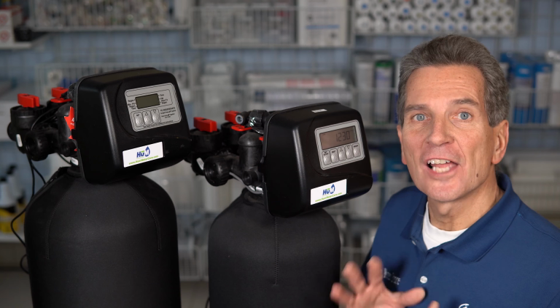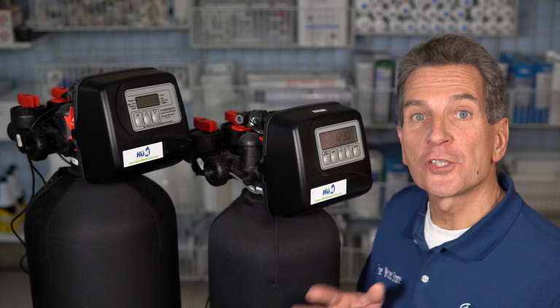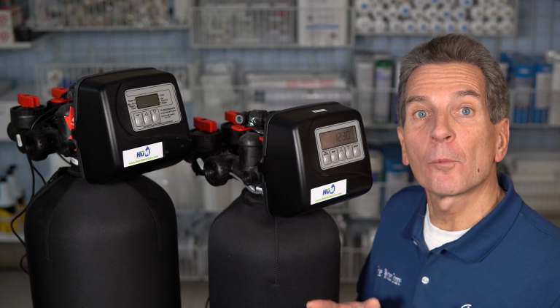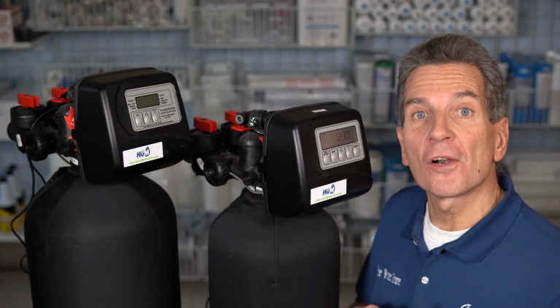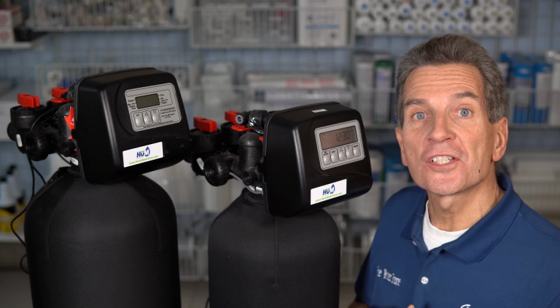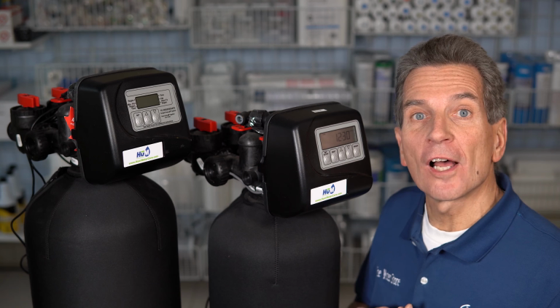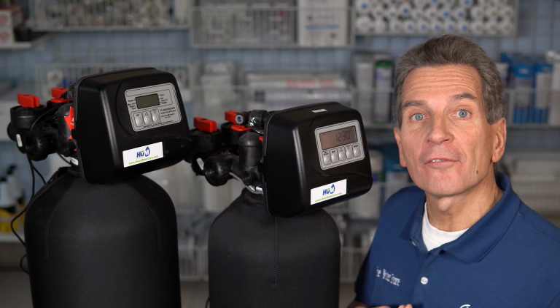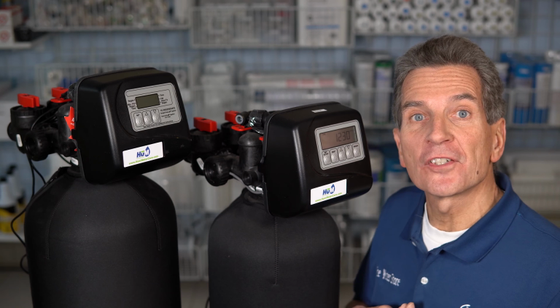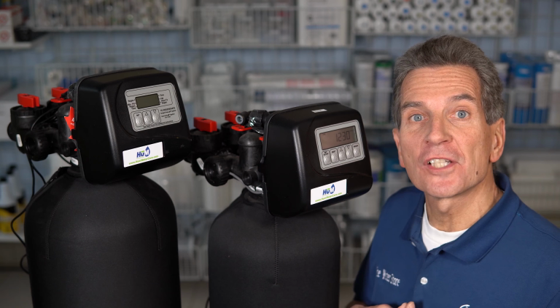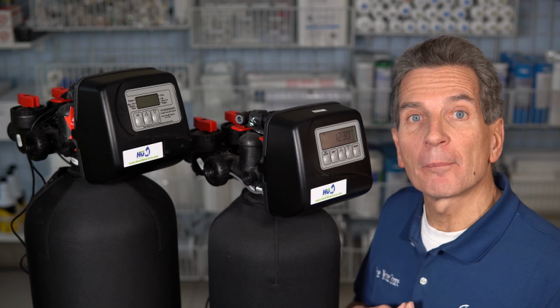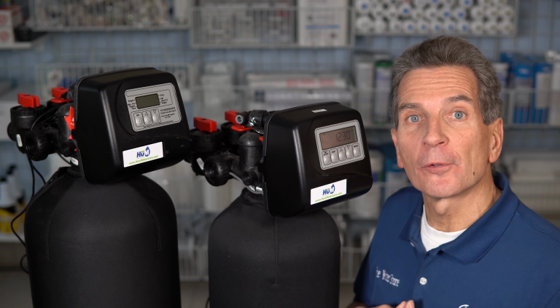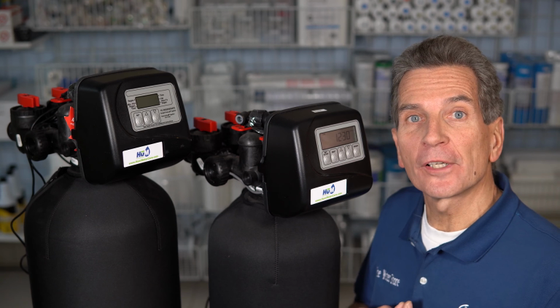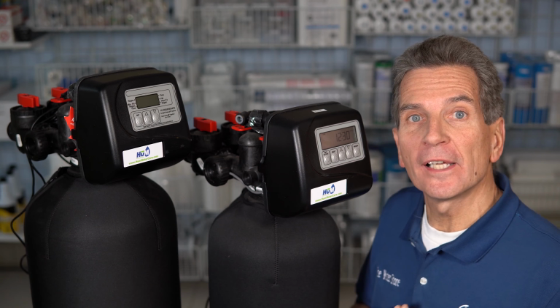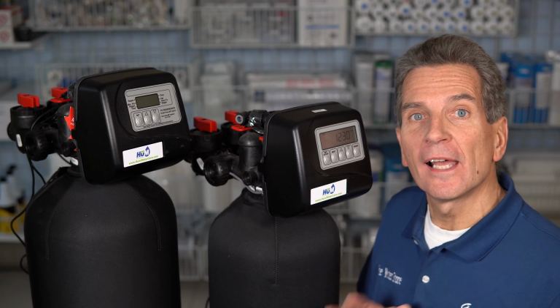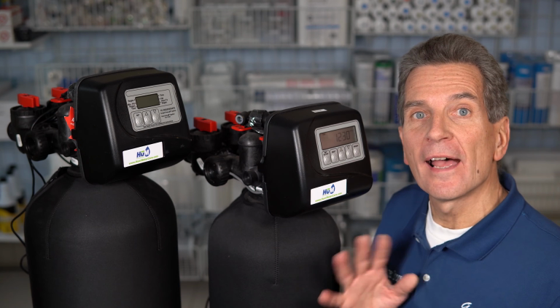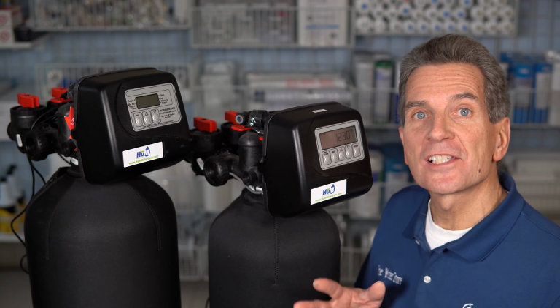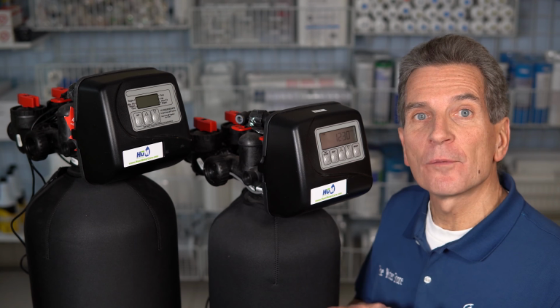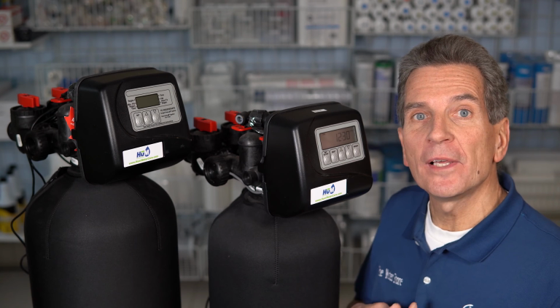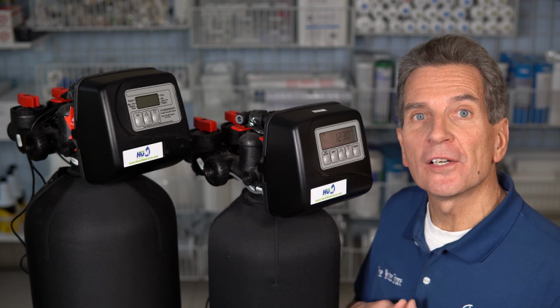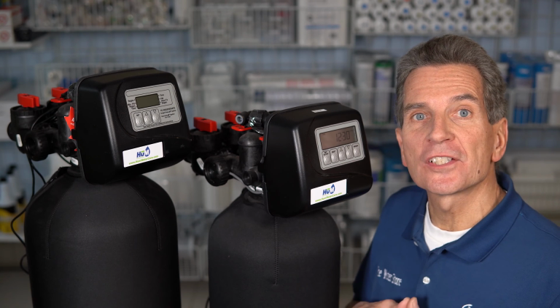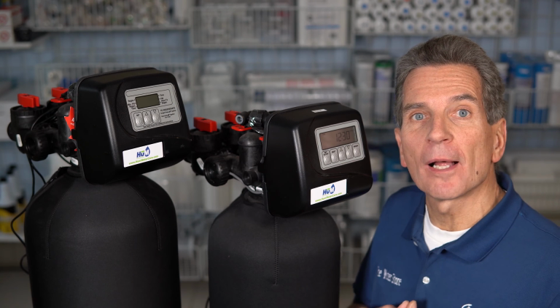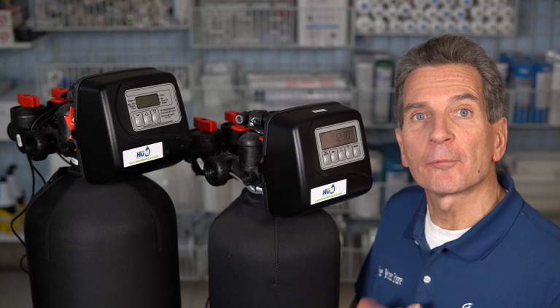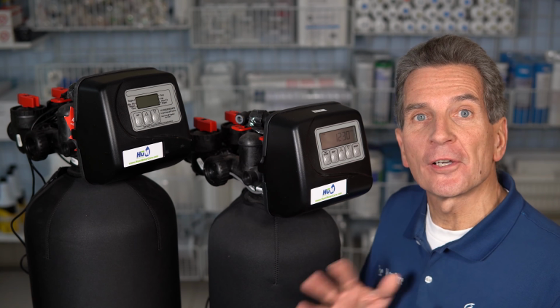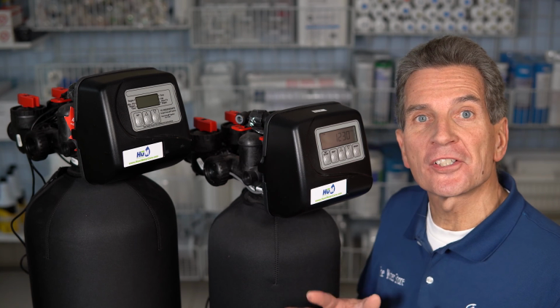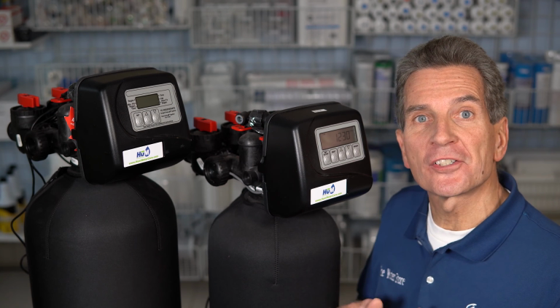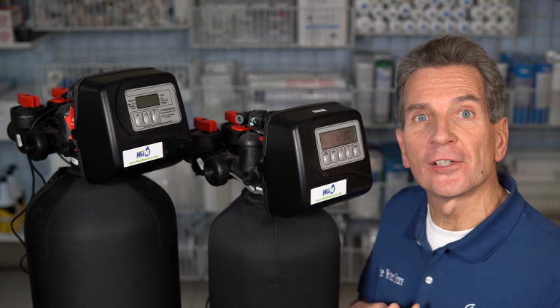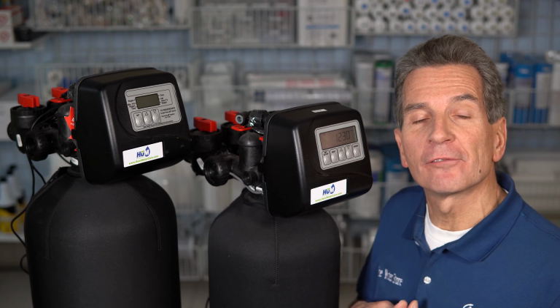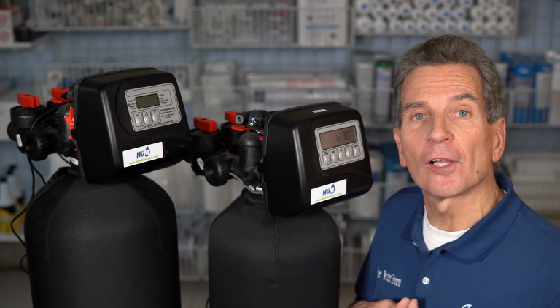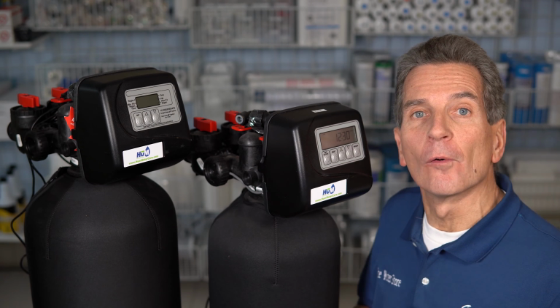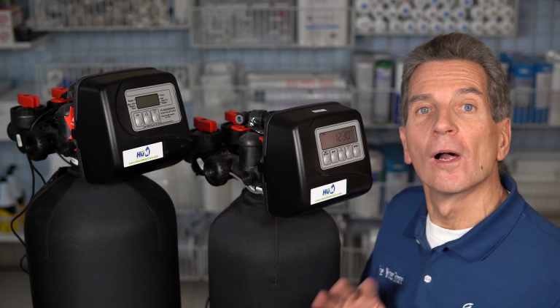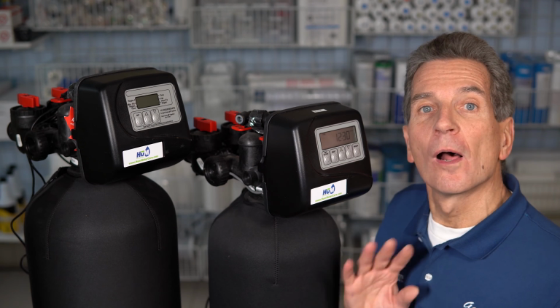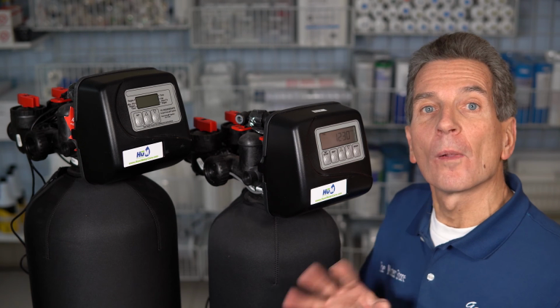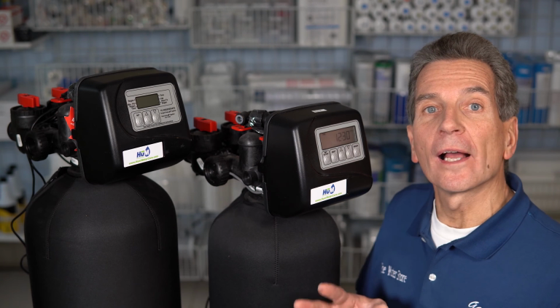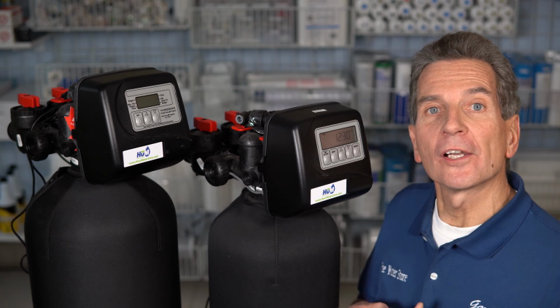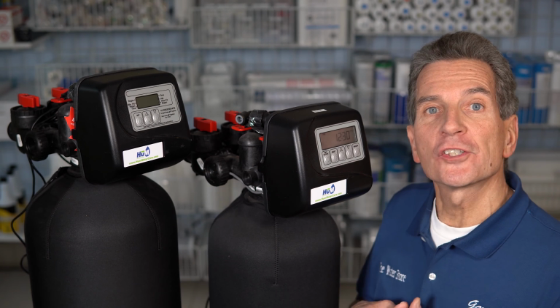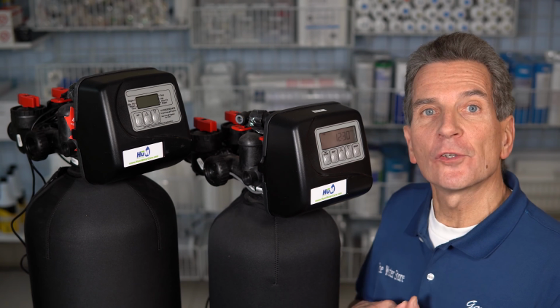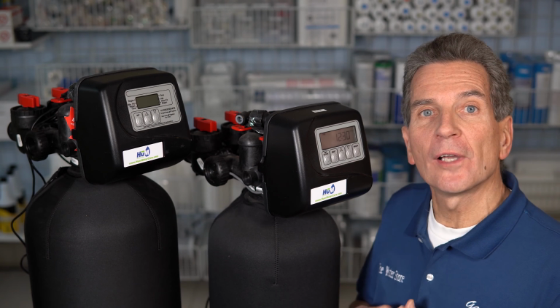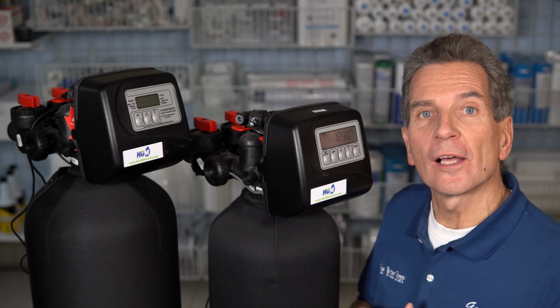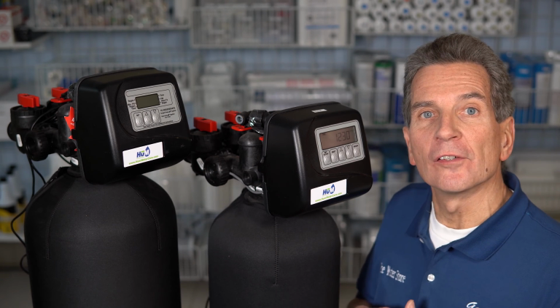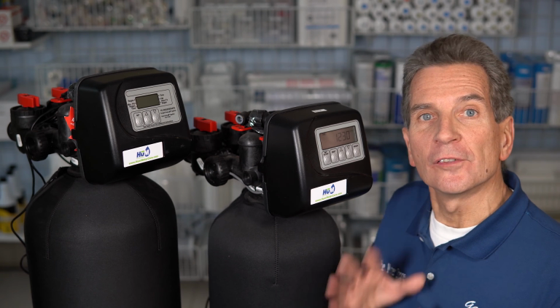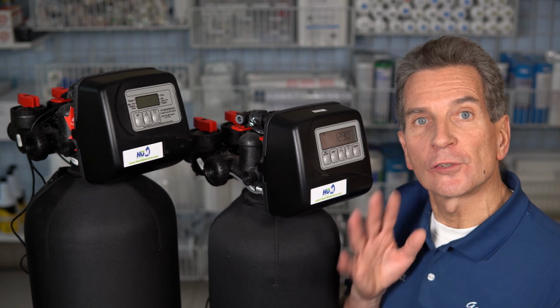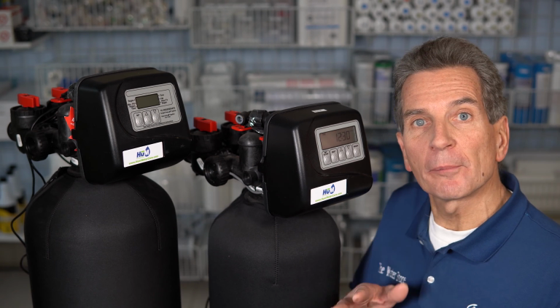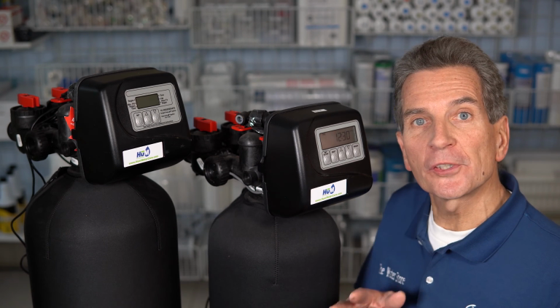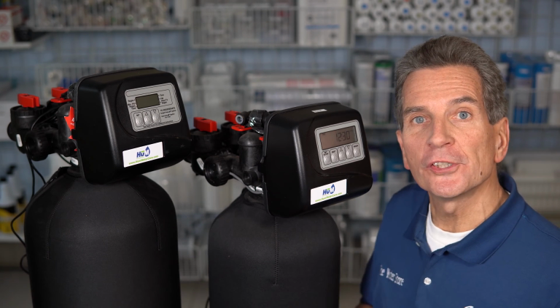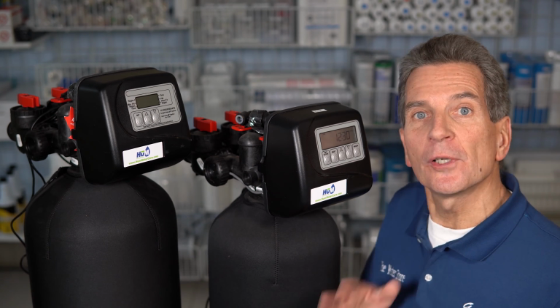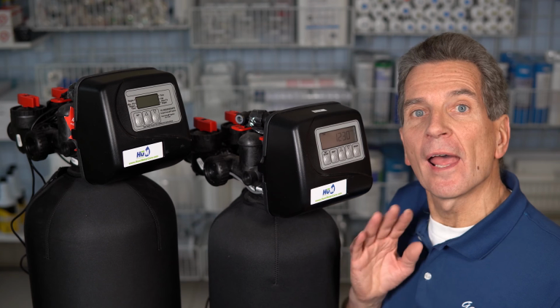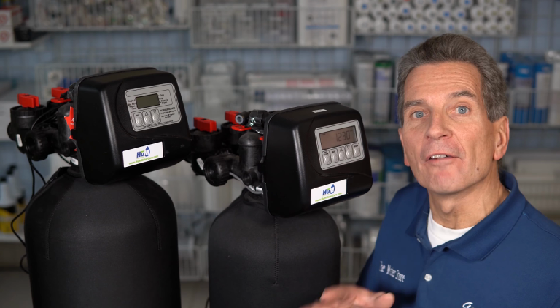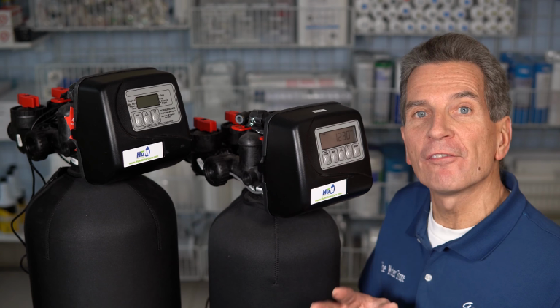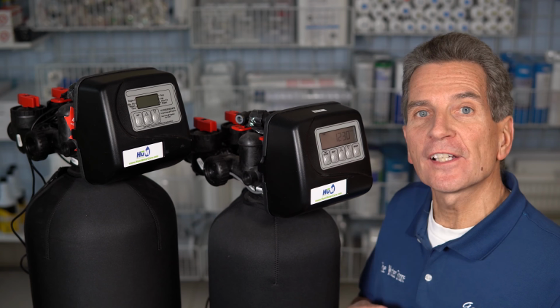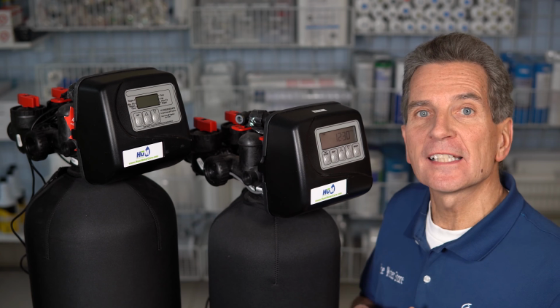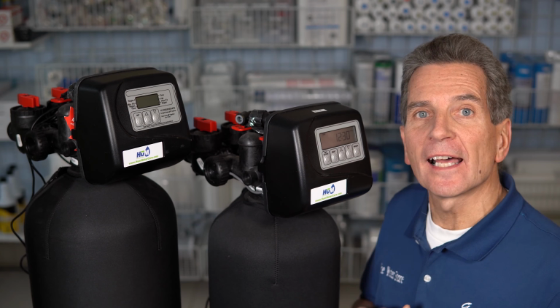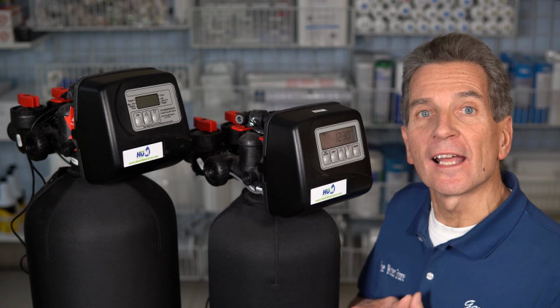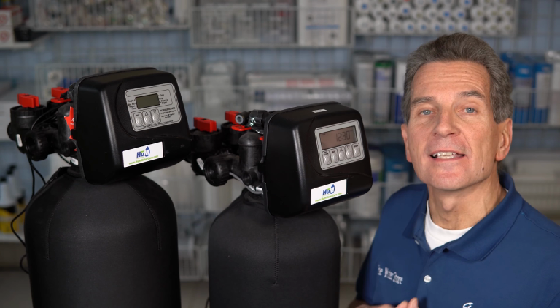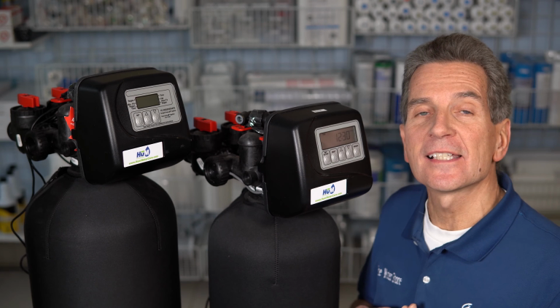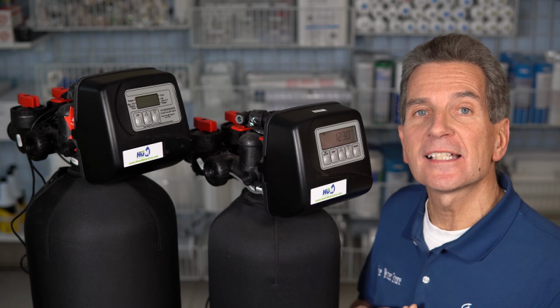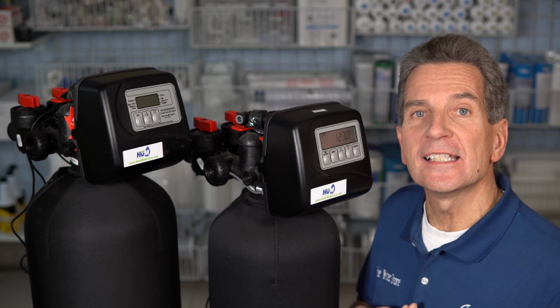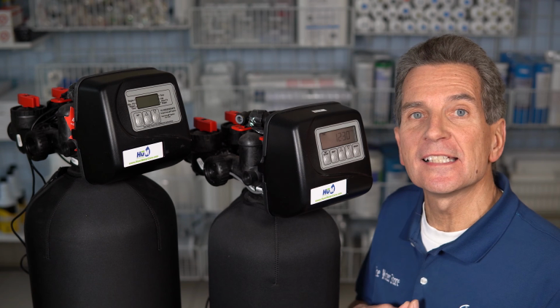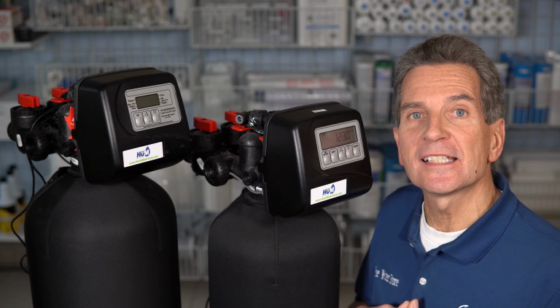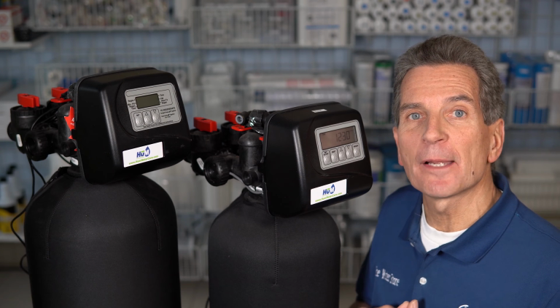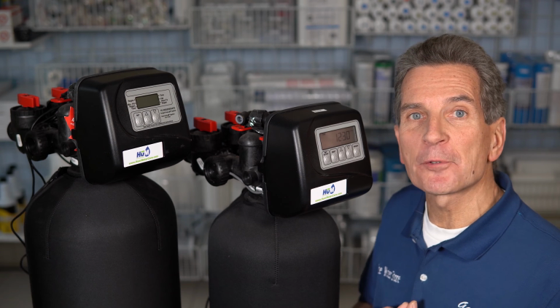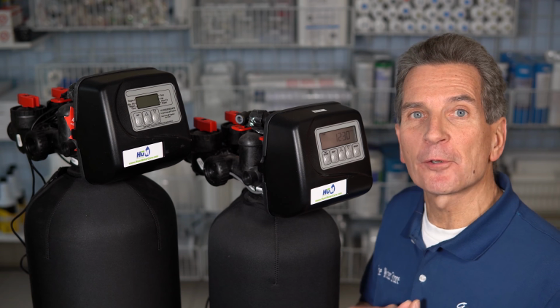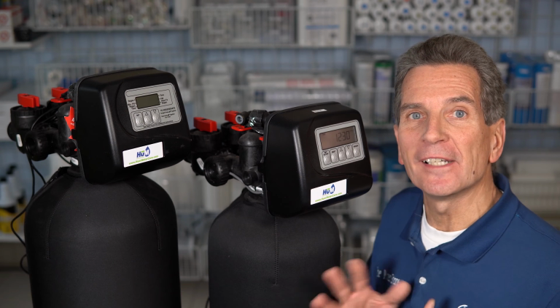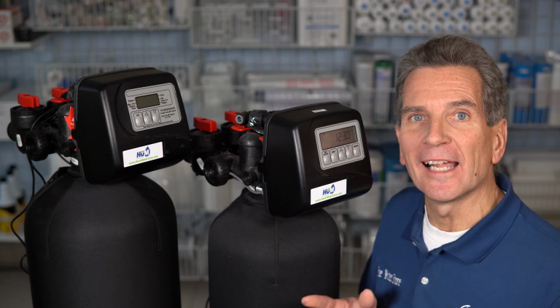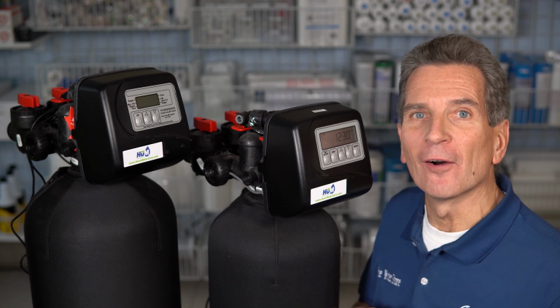Has your water softener stopped working? Has the meter stopped registering flow? I'm going to show you how to troubleshoot and fix that in six easy steps right now.